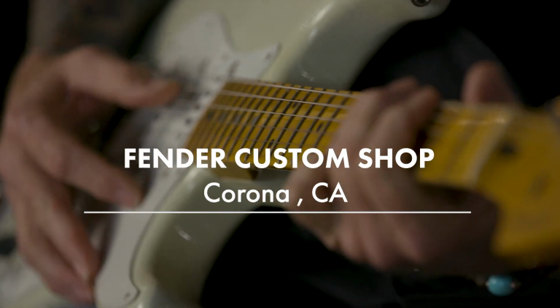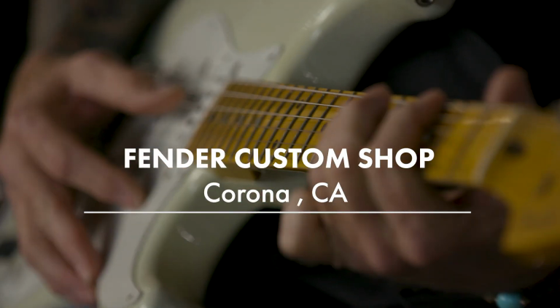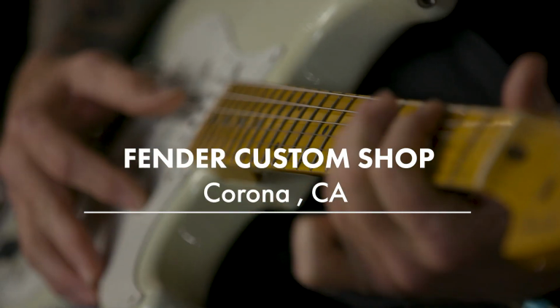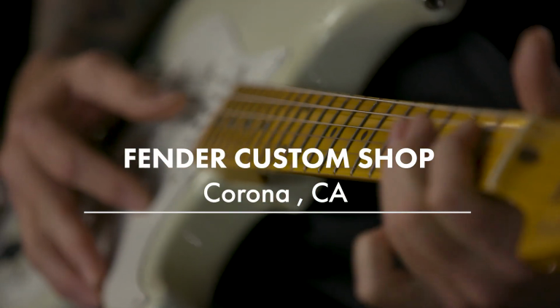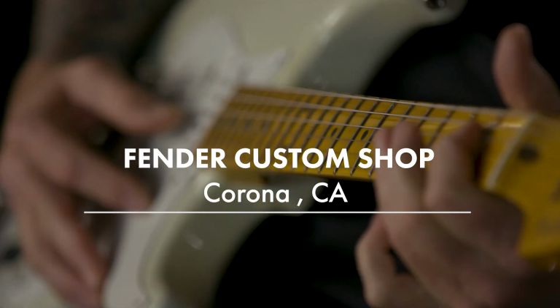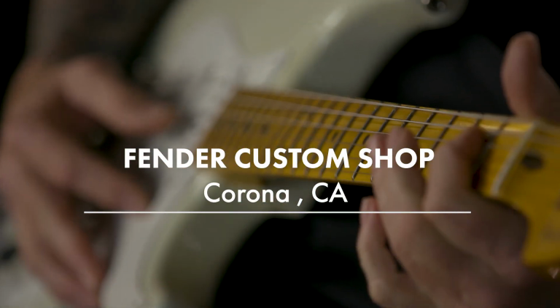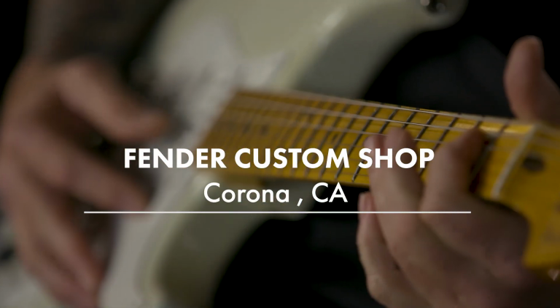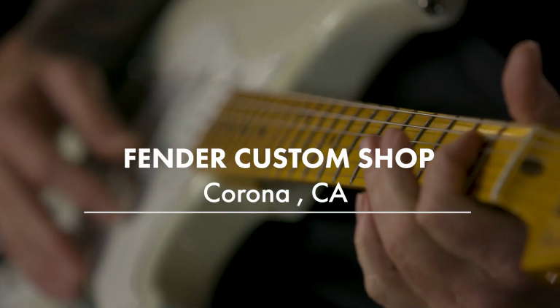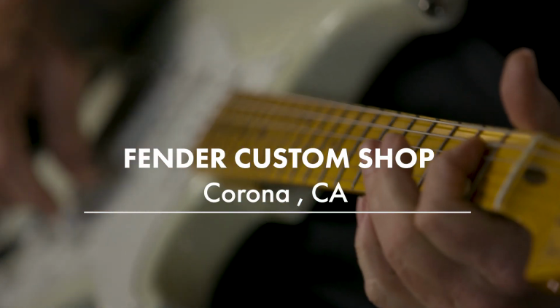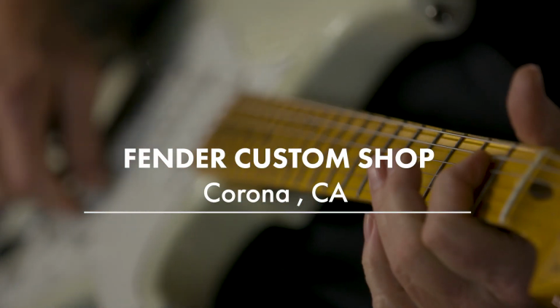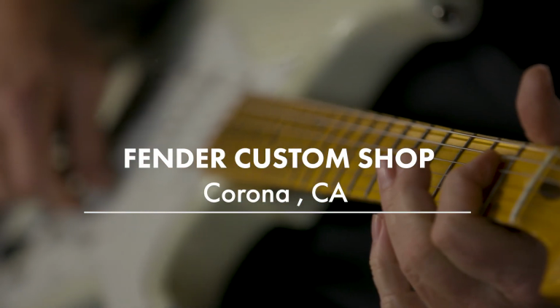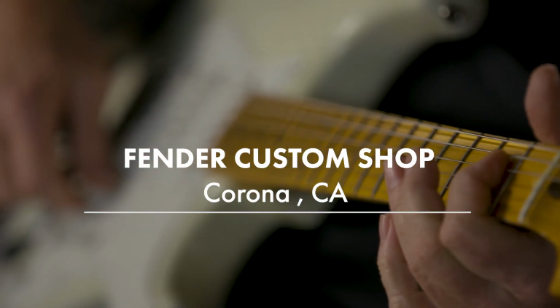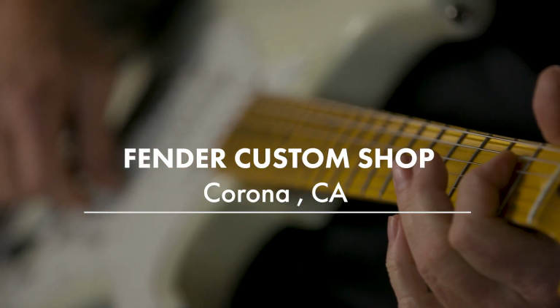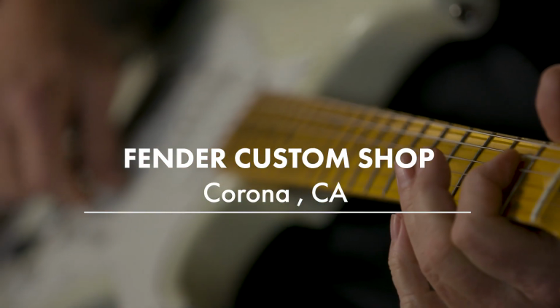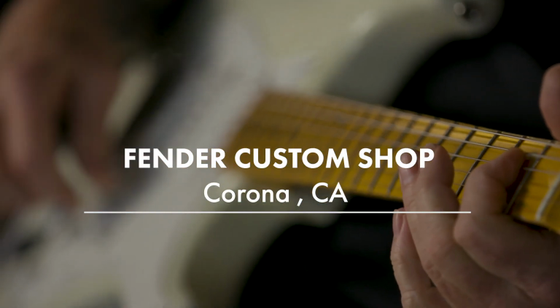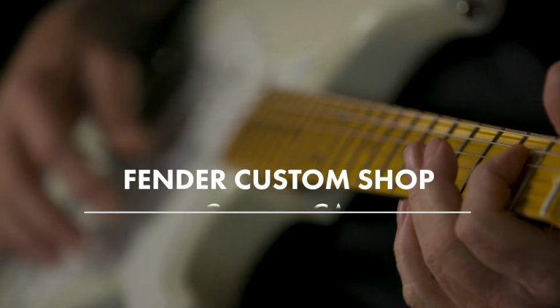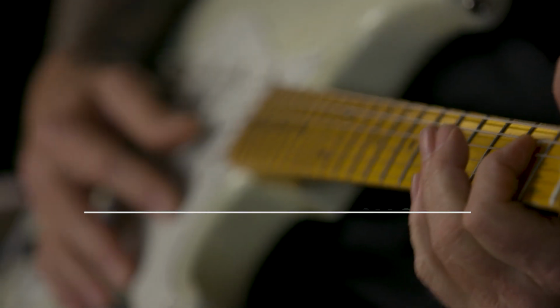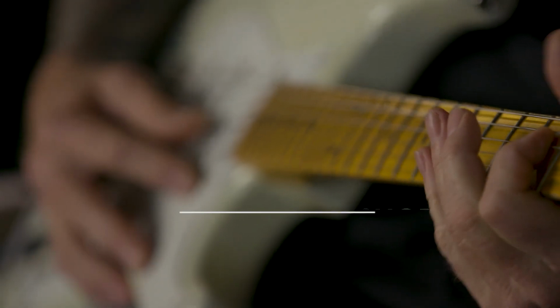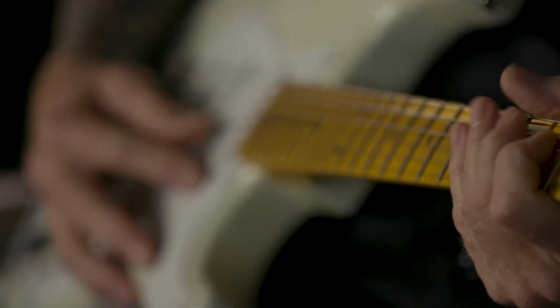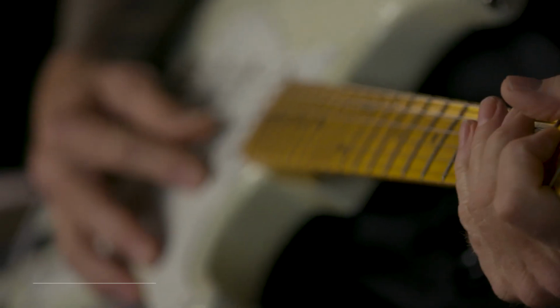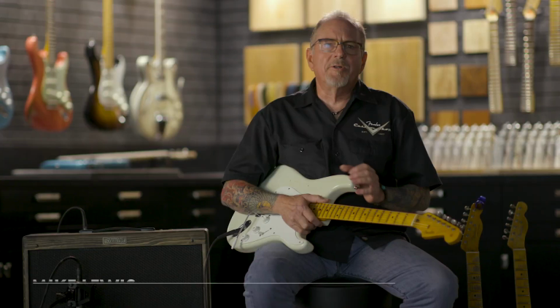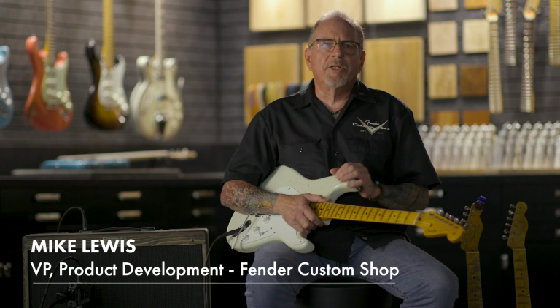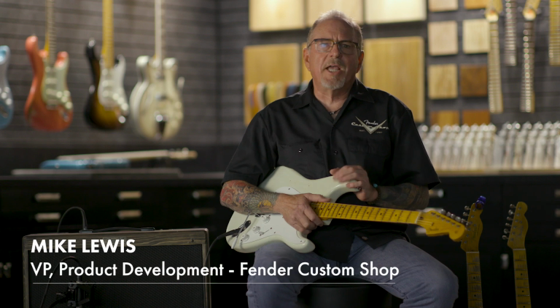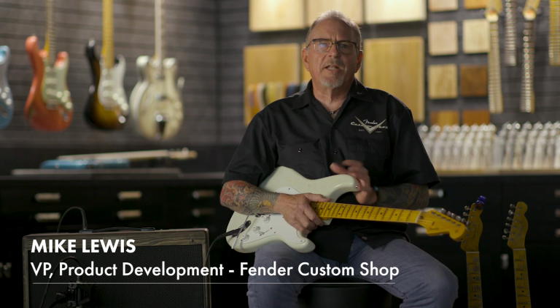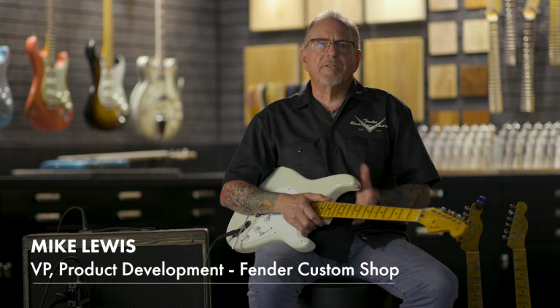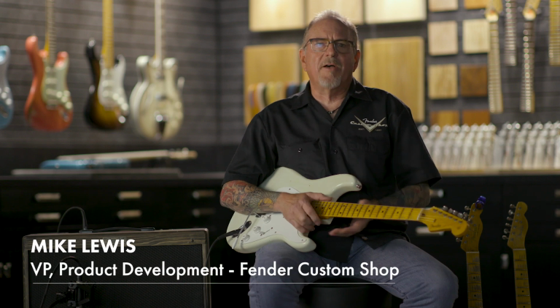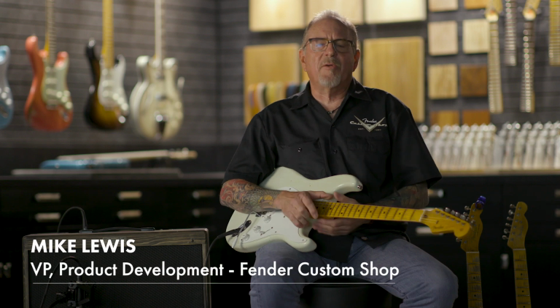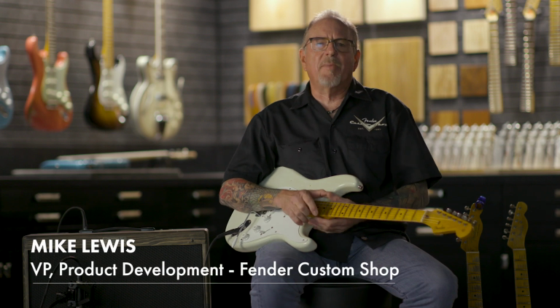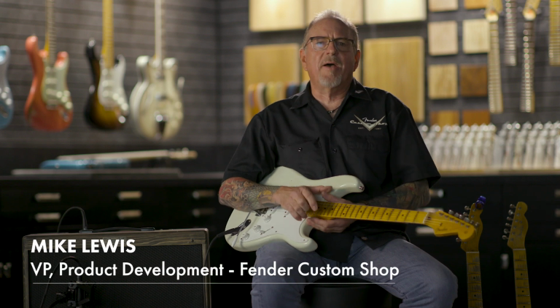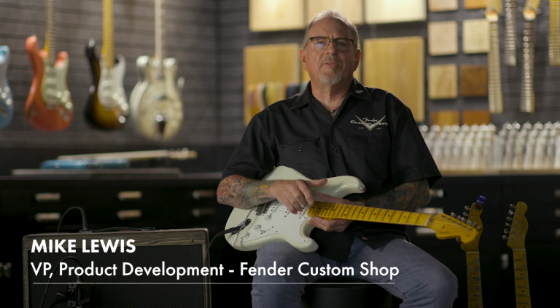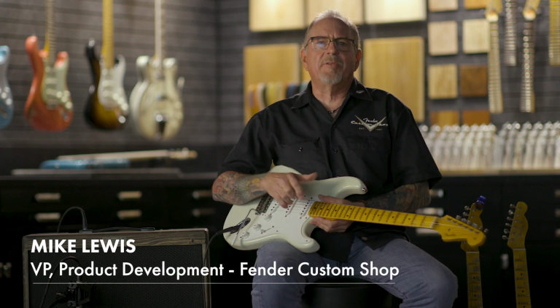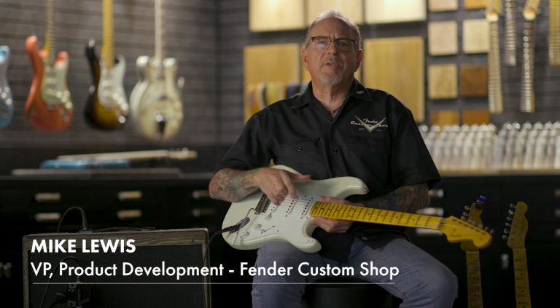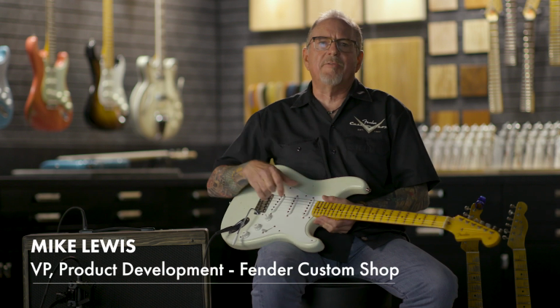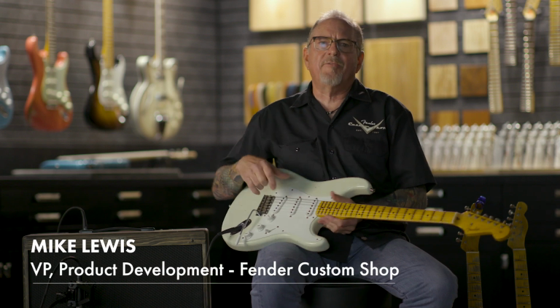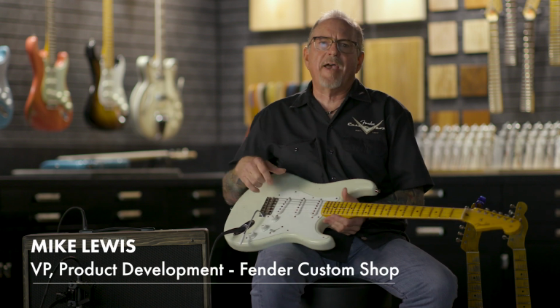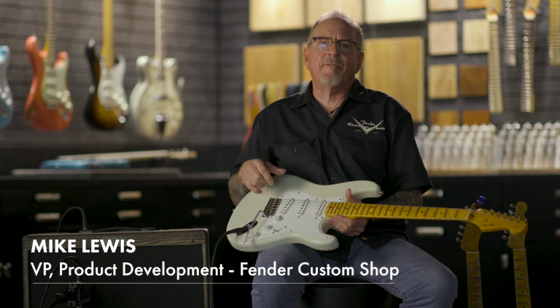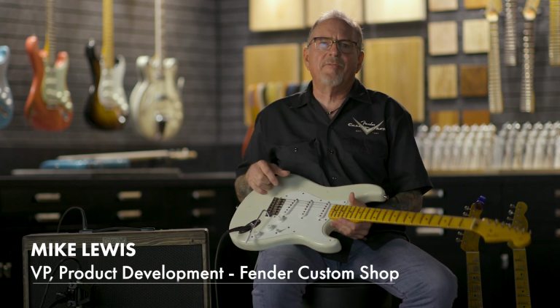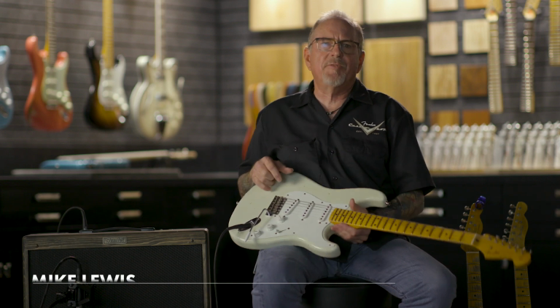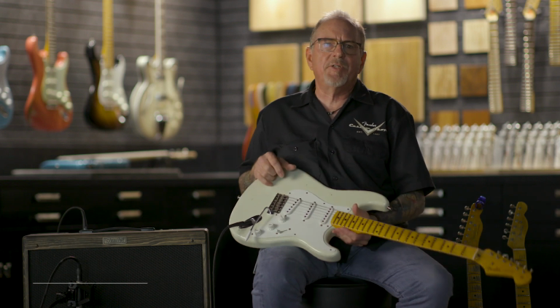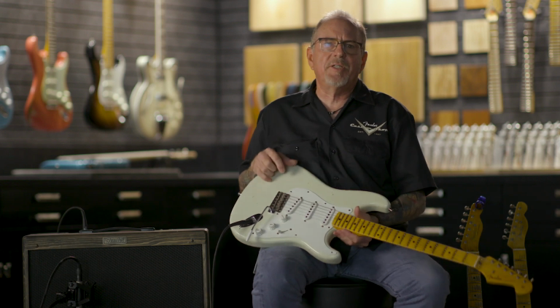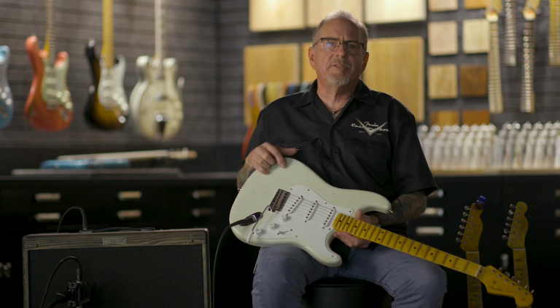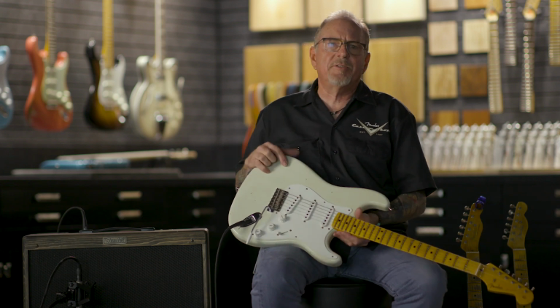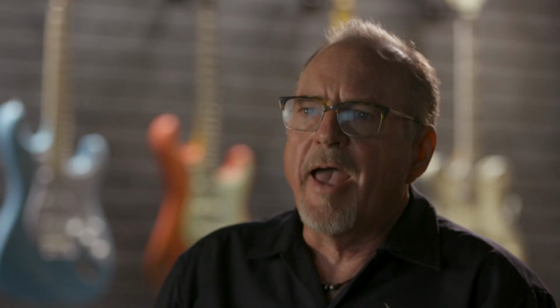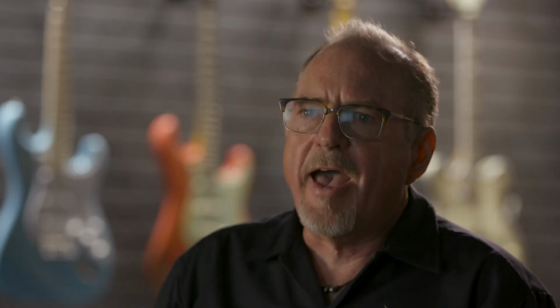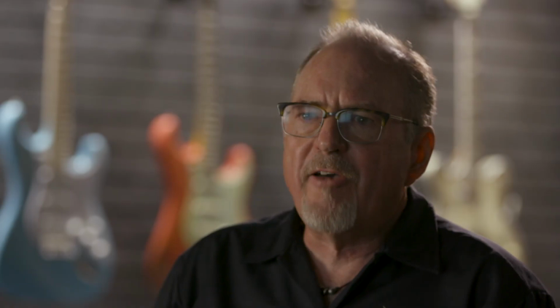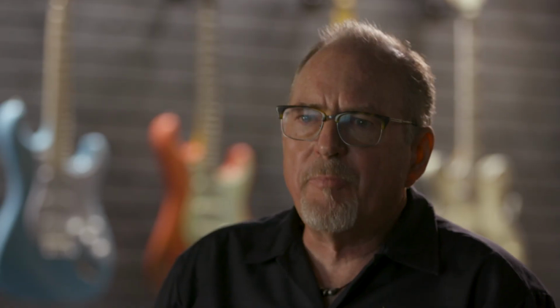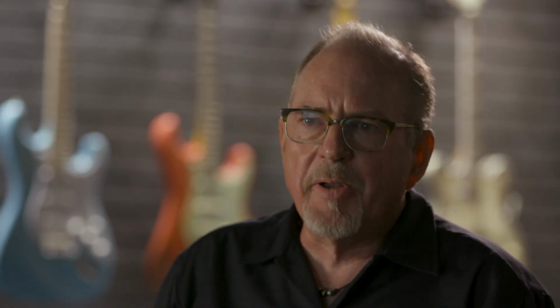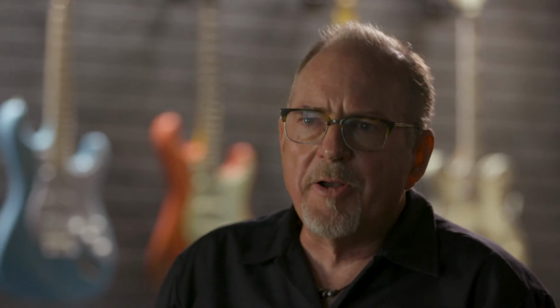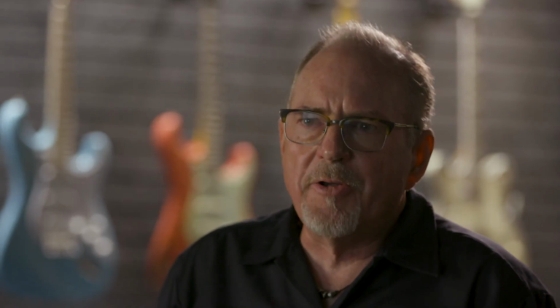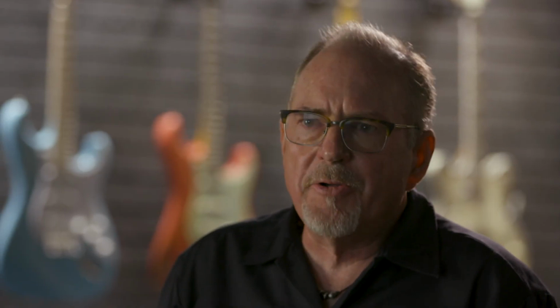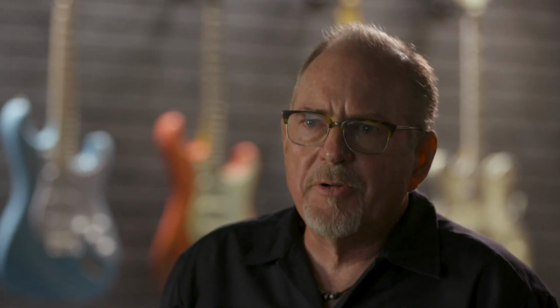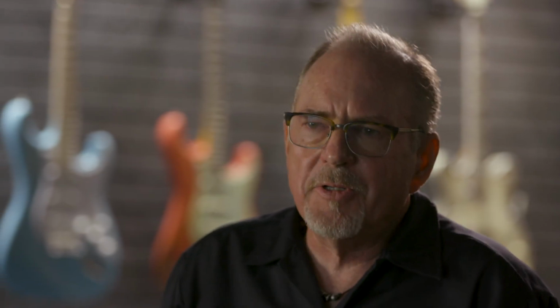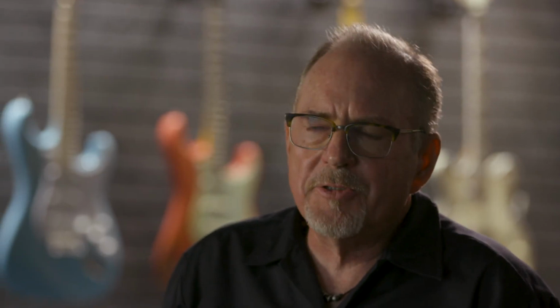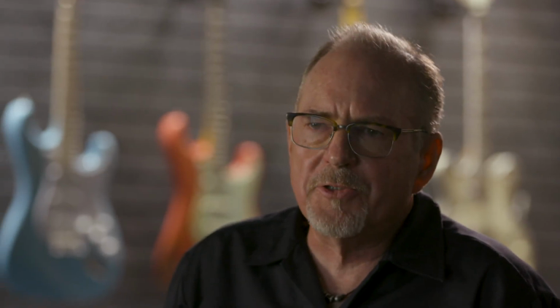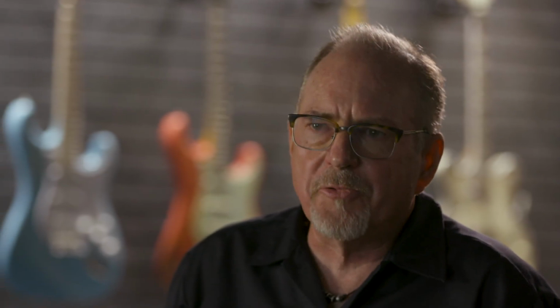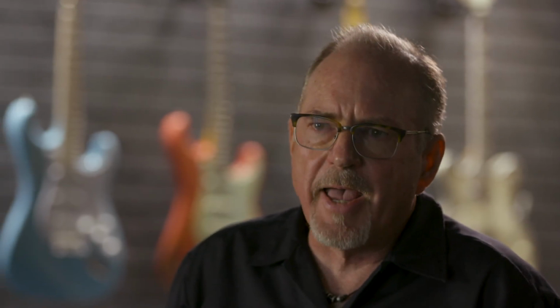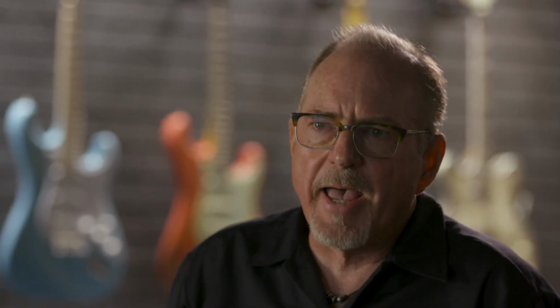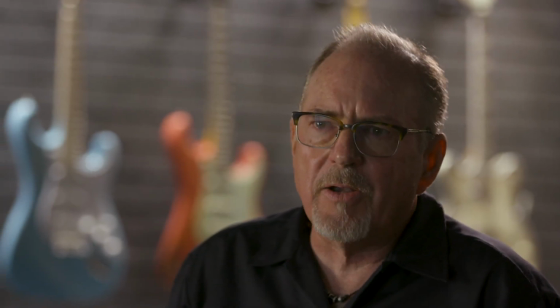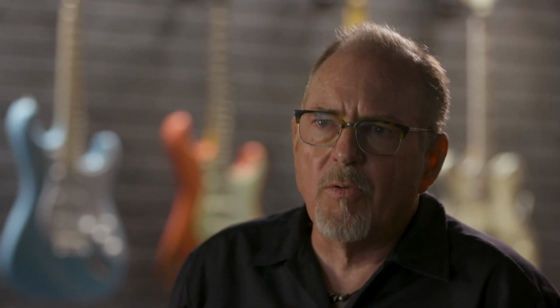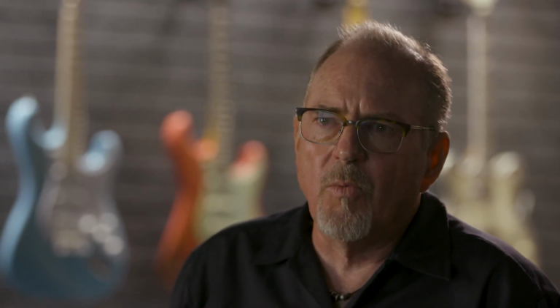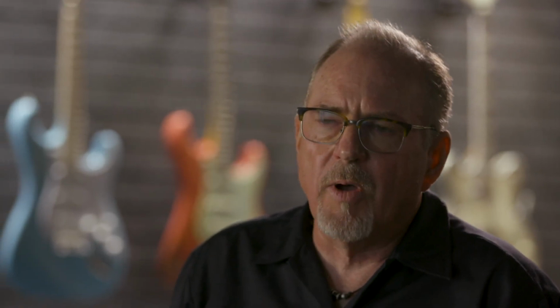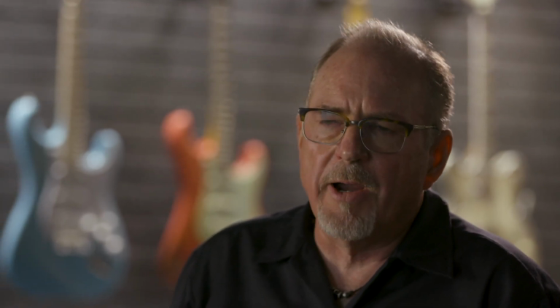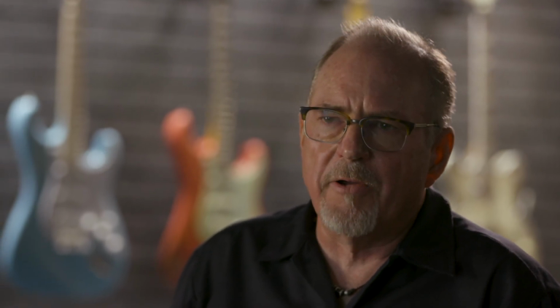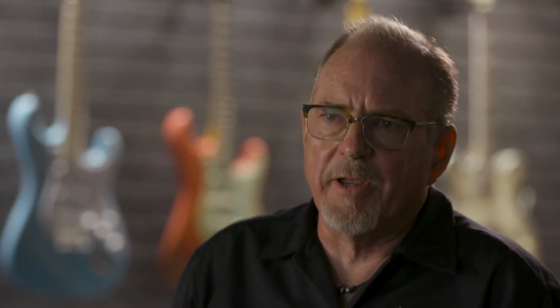Hi, I'm Mike Lewis at the Fender Custom Shop. We're here today to talk about the Fat 50s Half Blender Strat wiring.